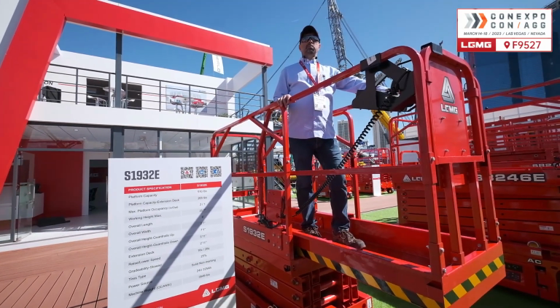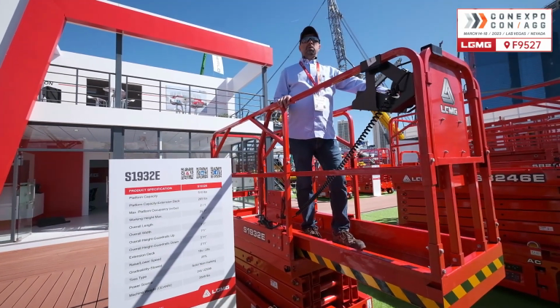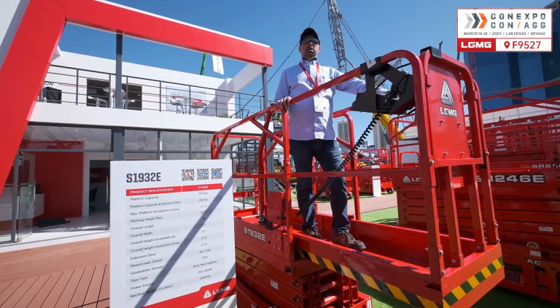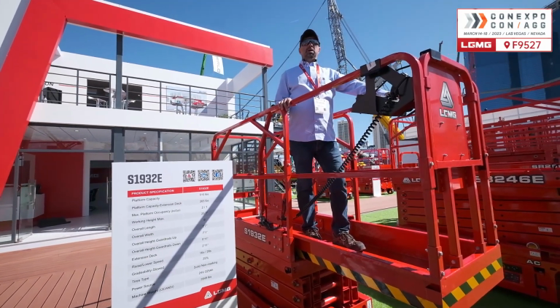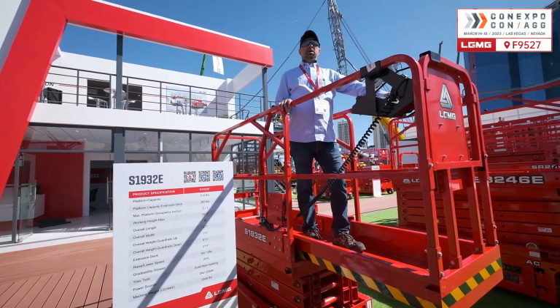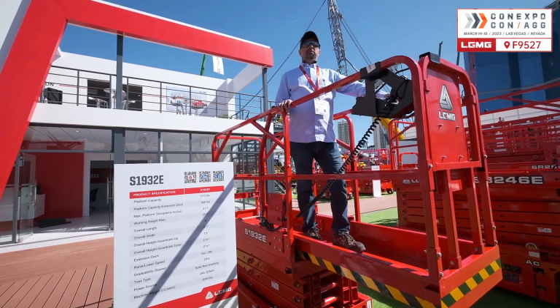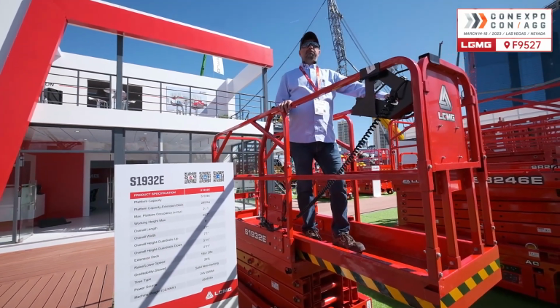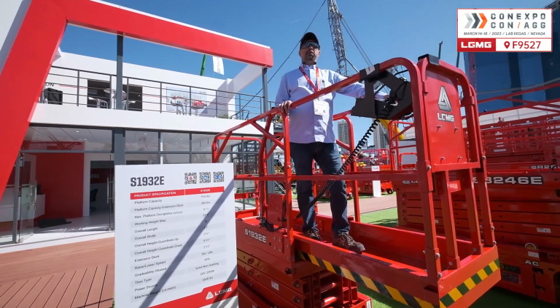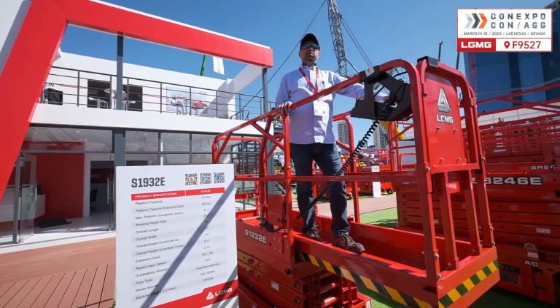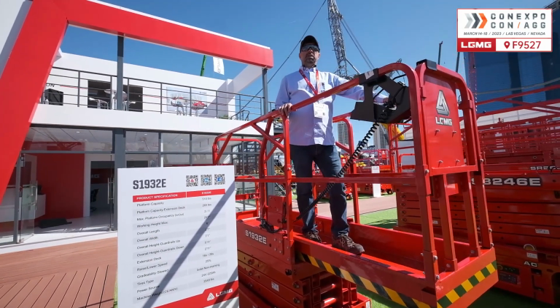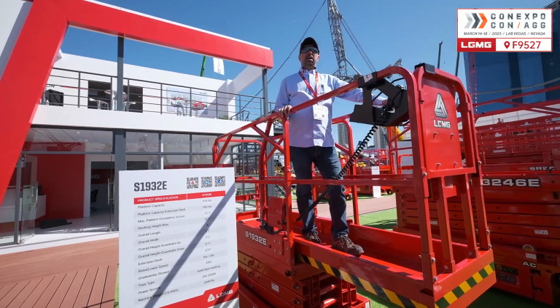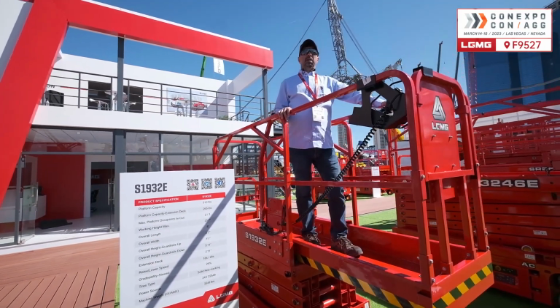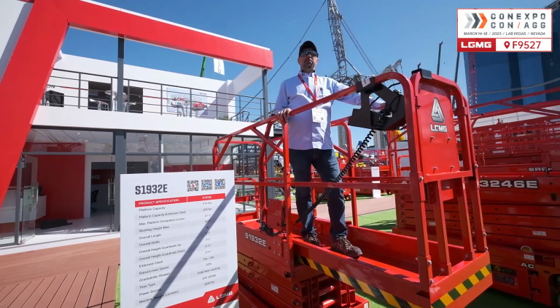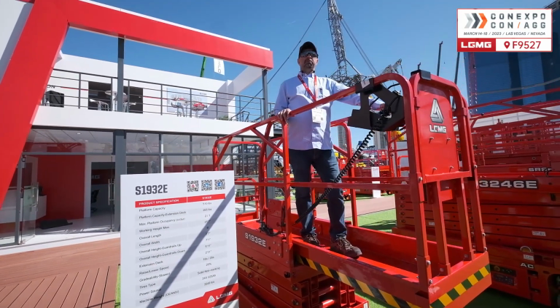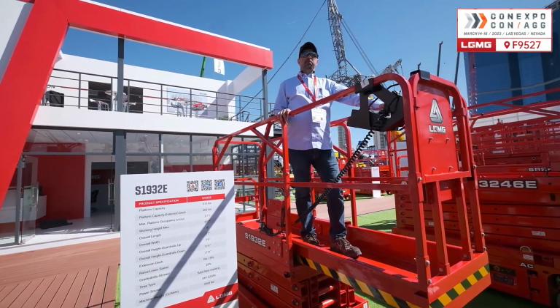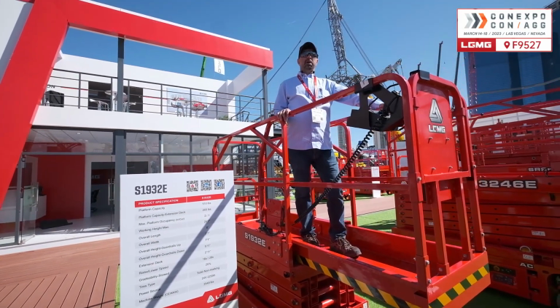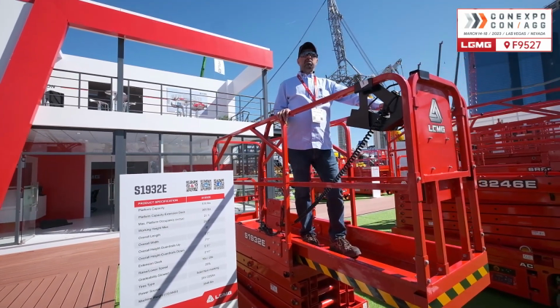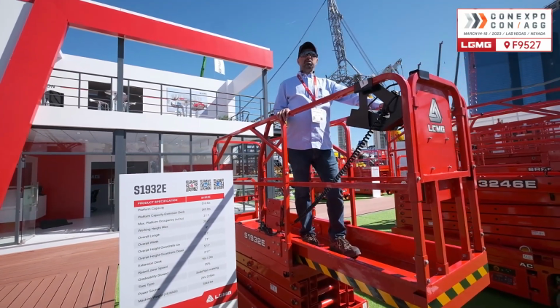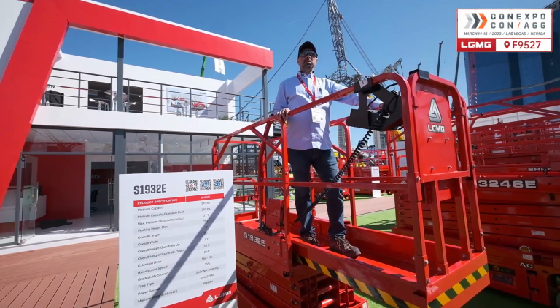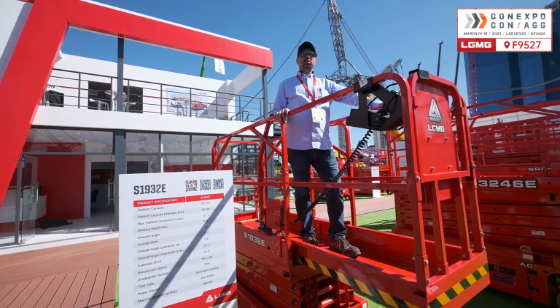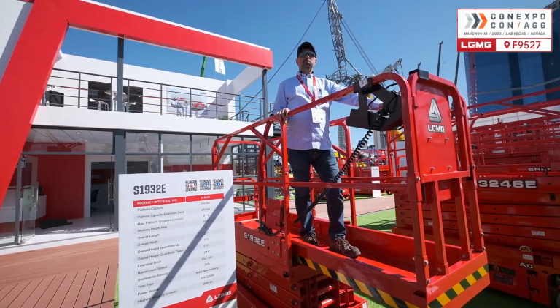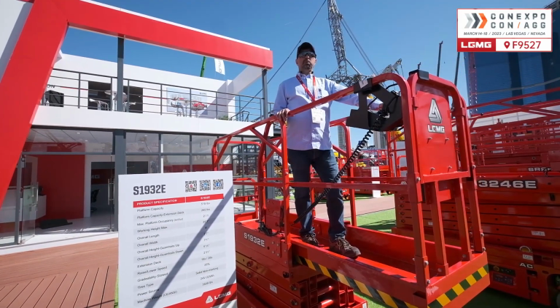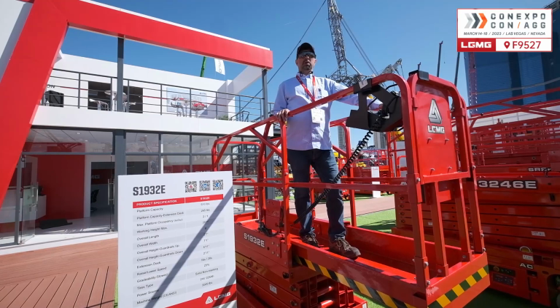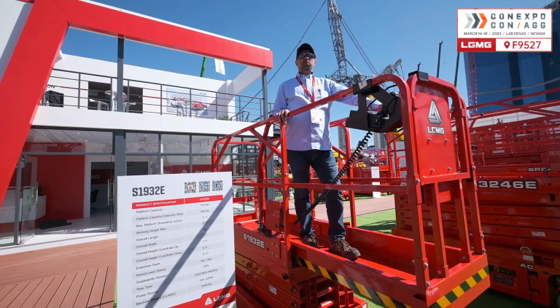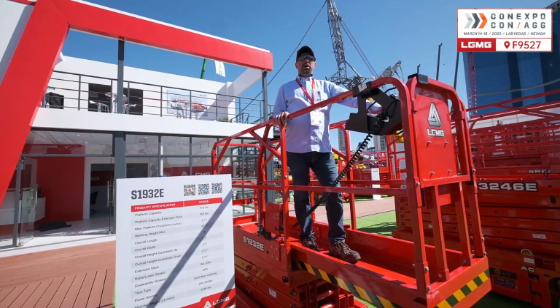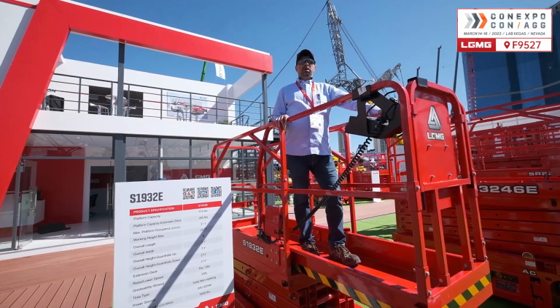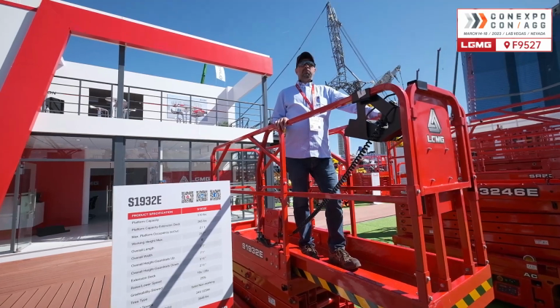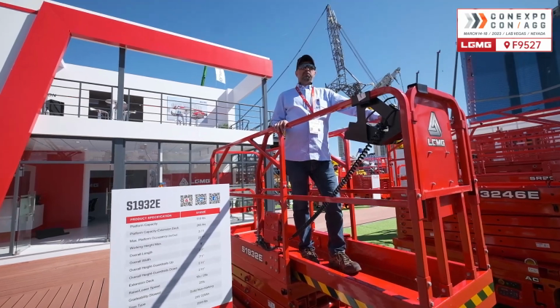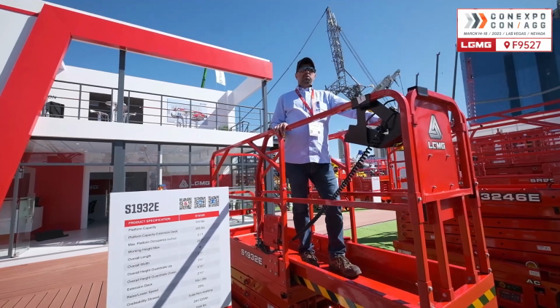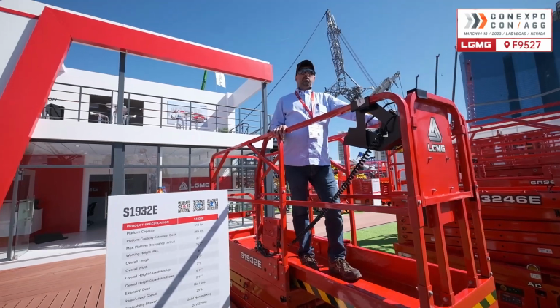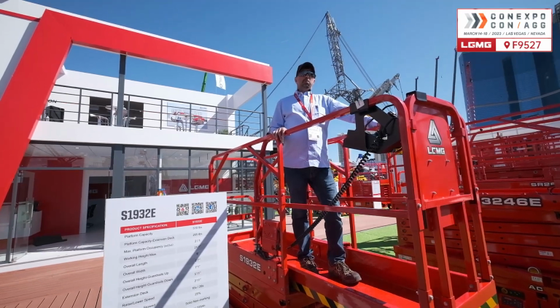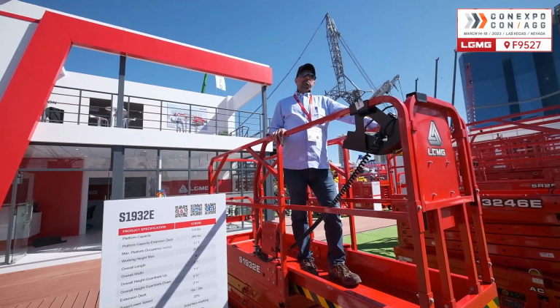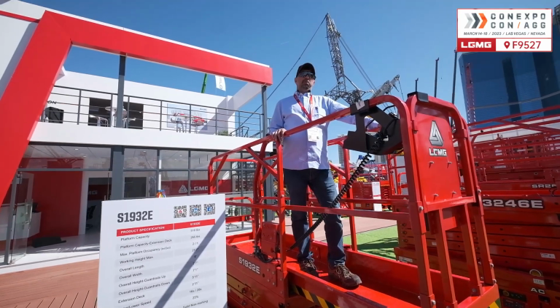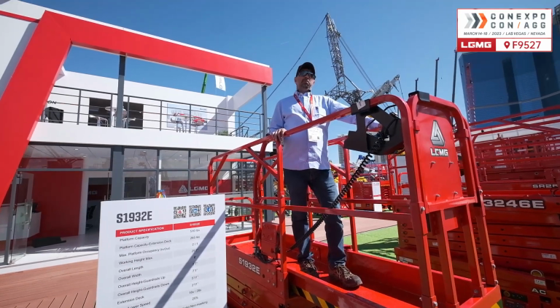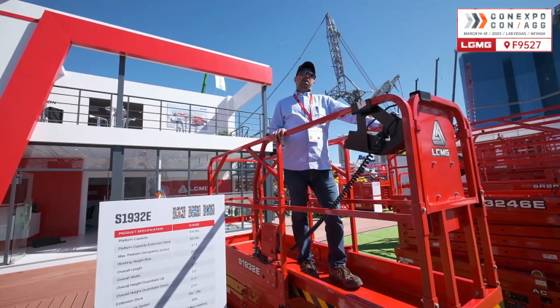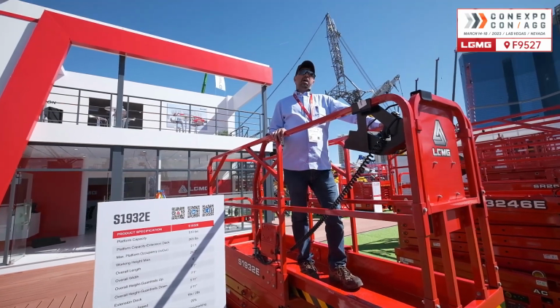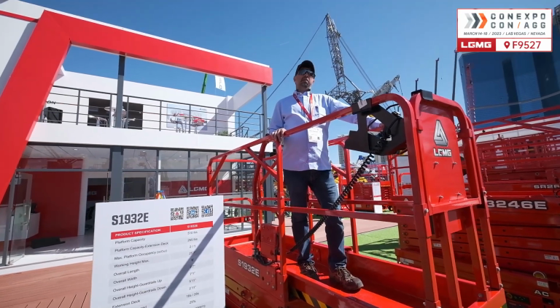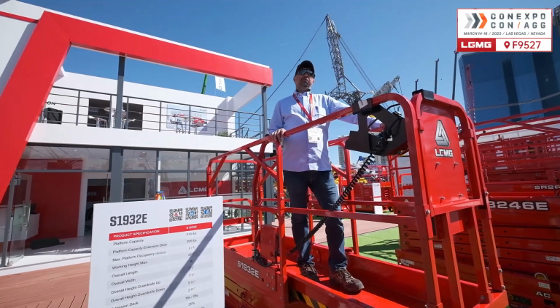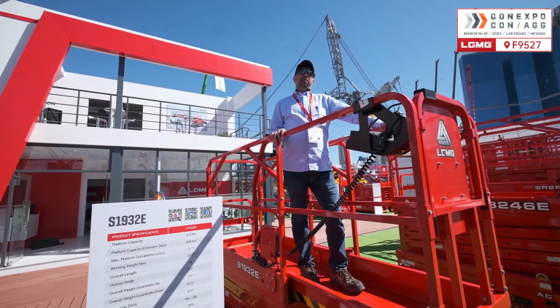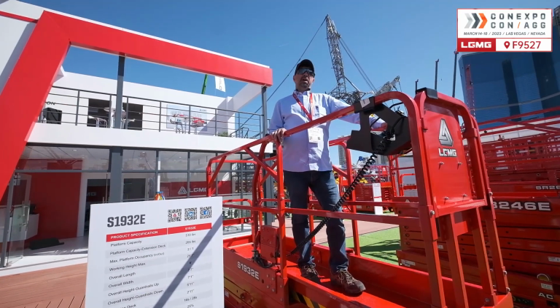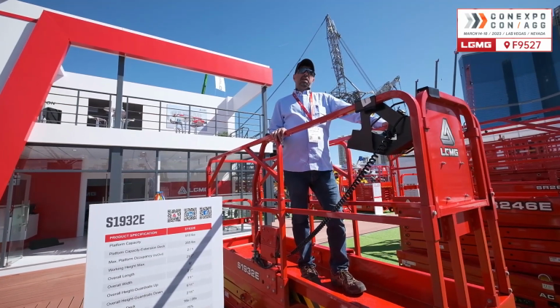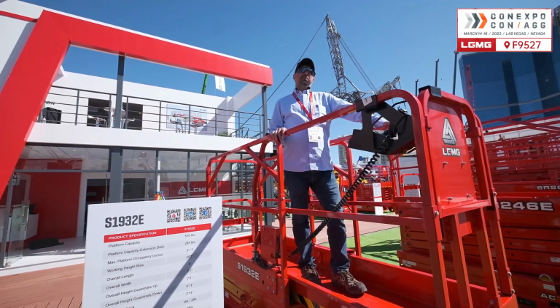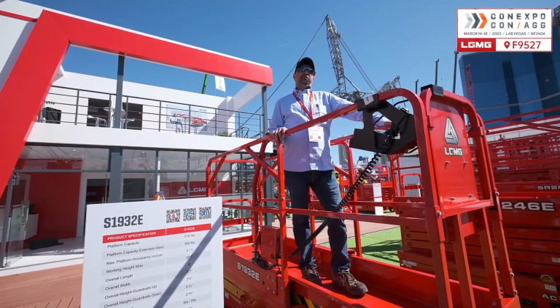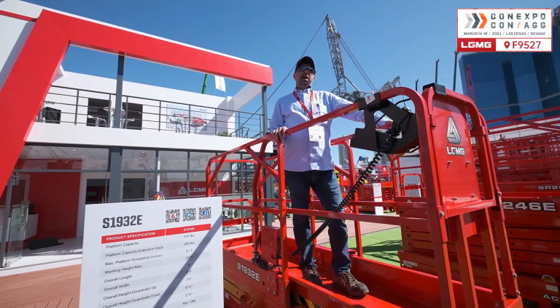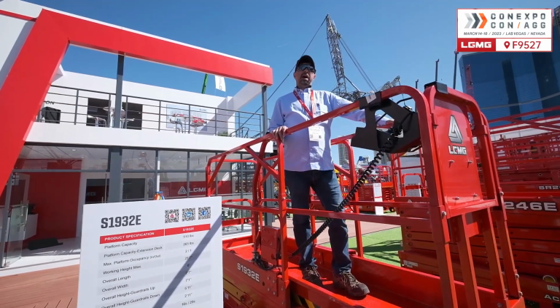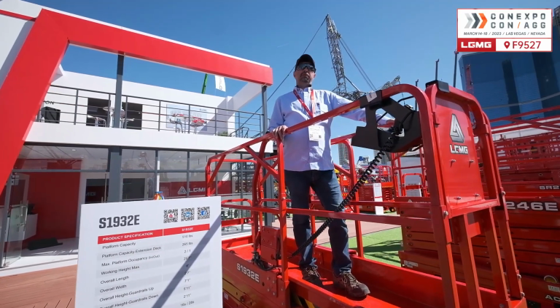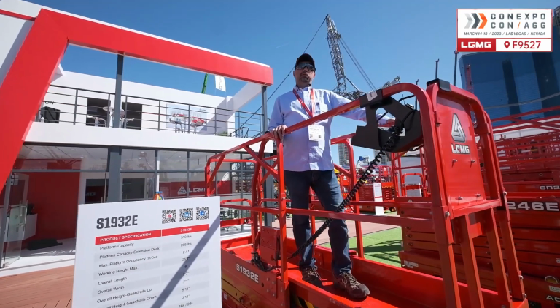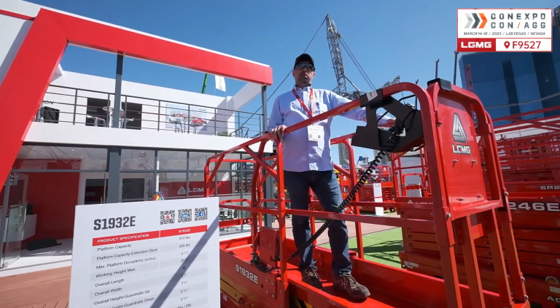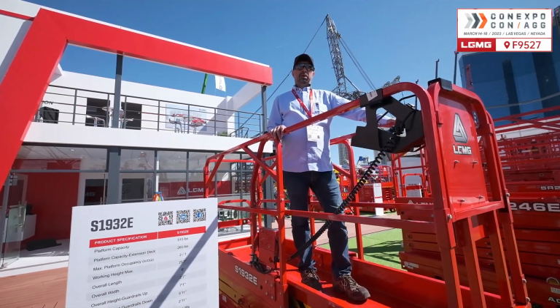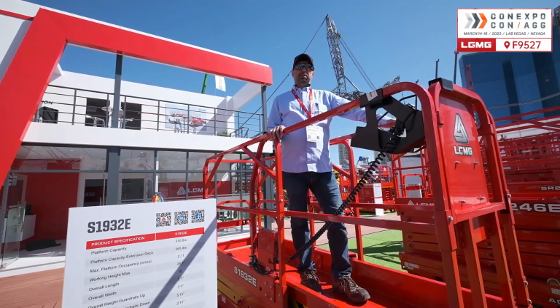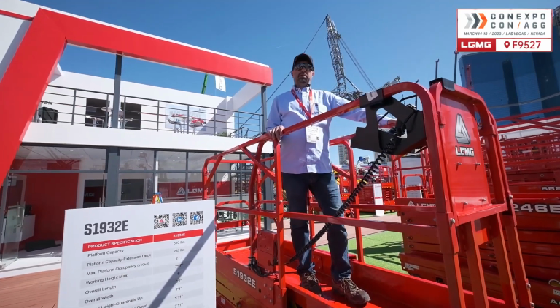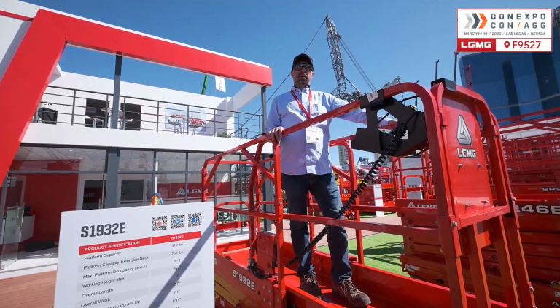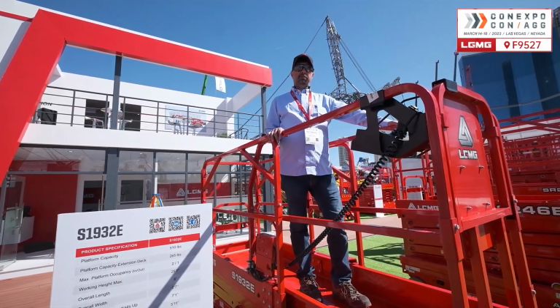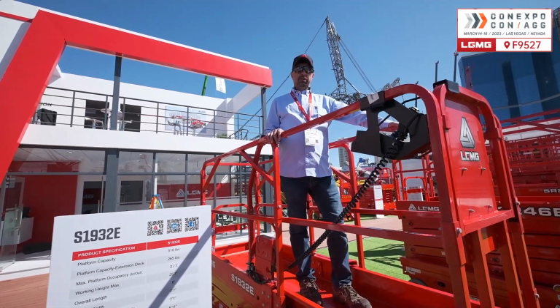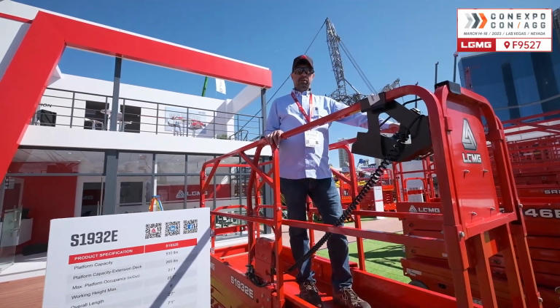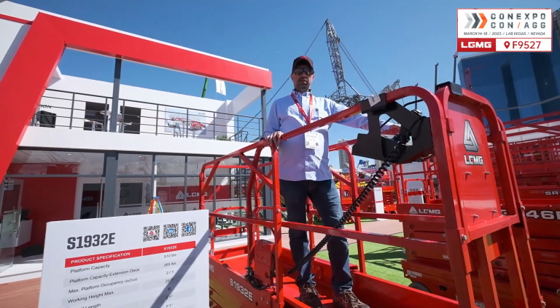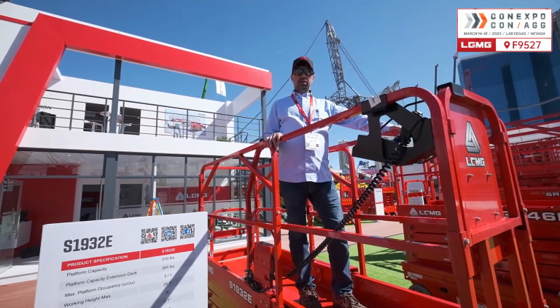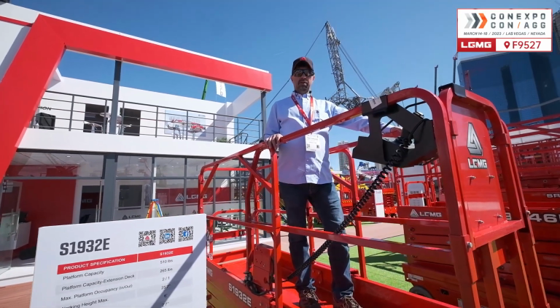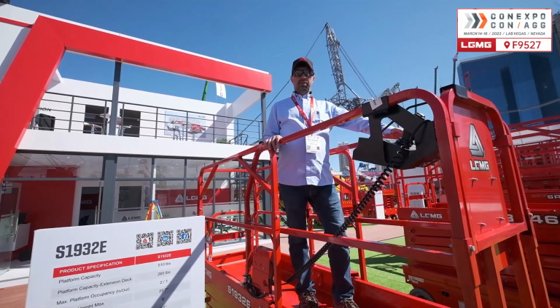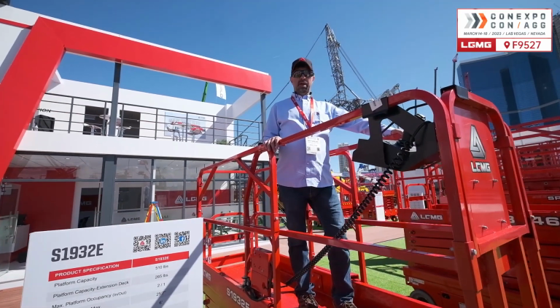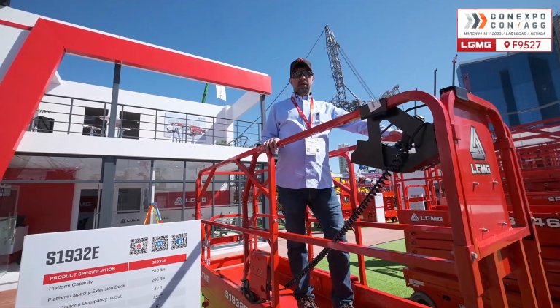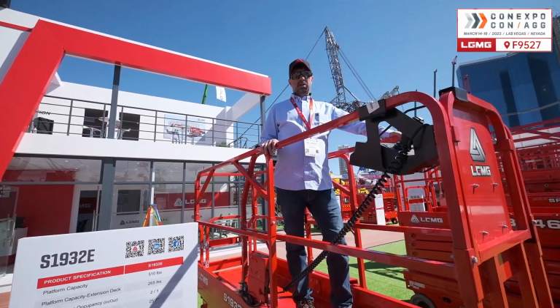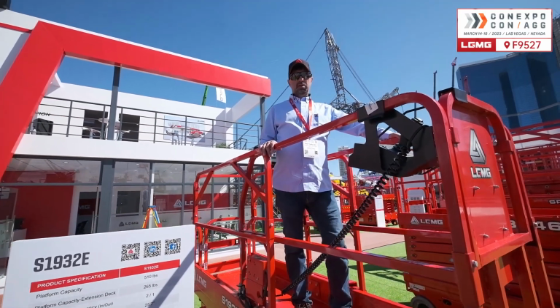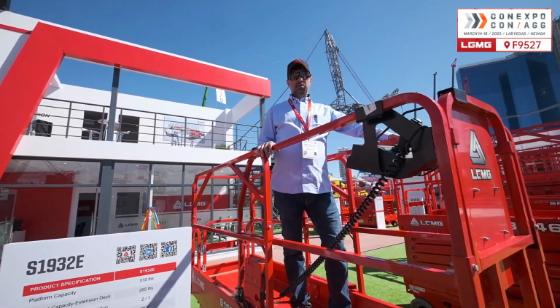Want to get first-hand information? We are waiting for you at booth F9527. Thank you.